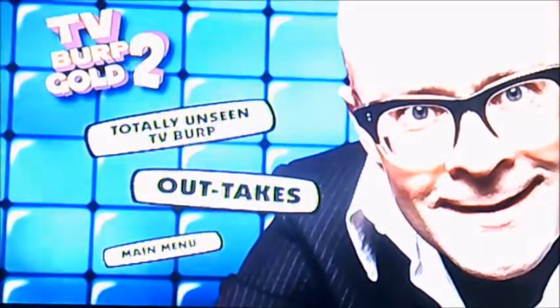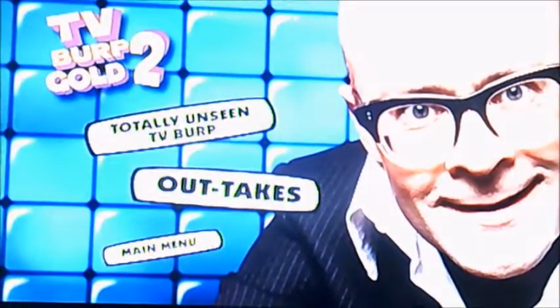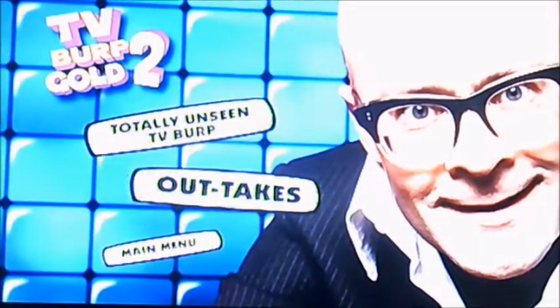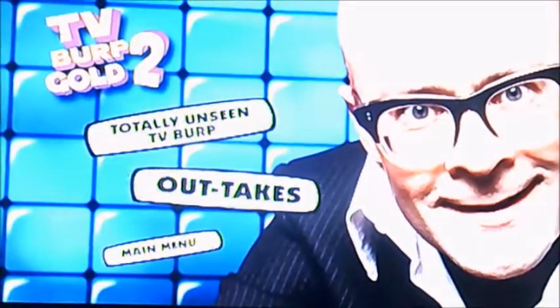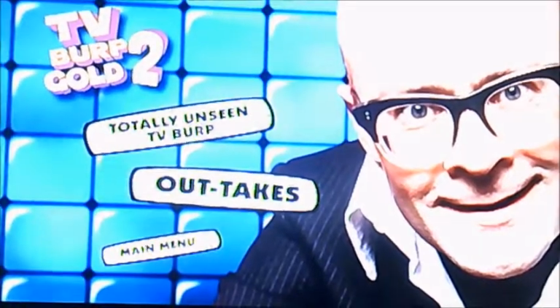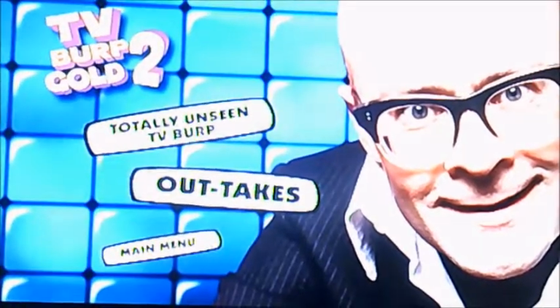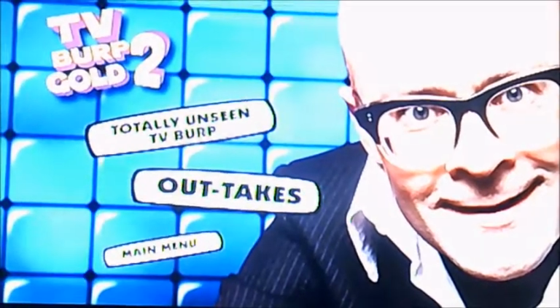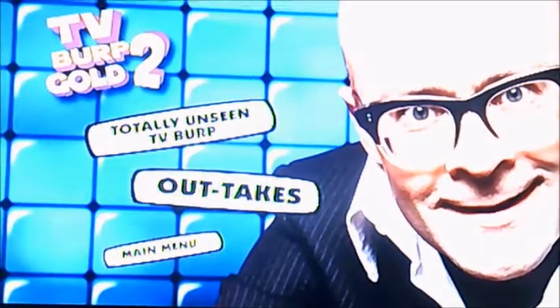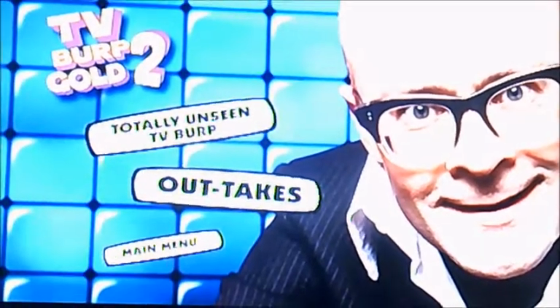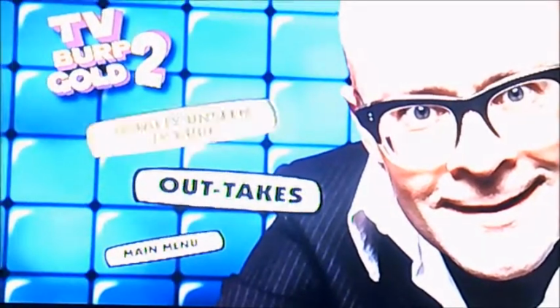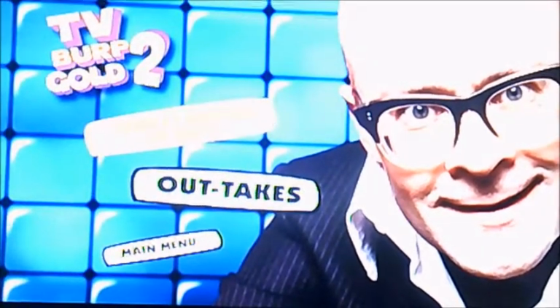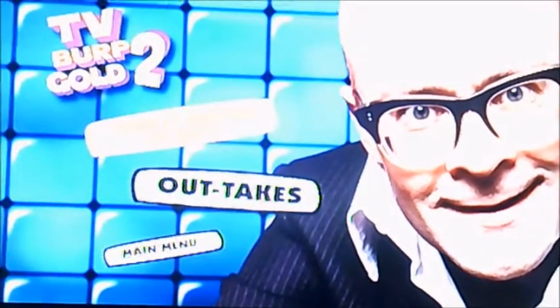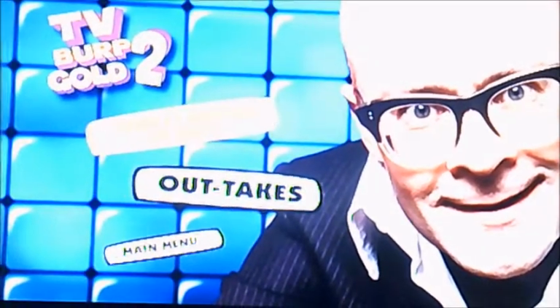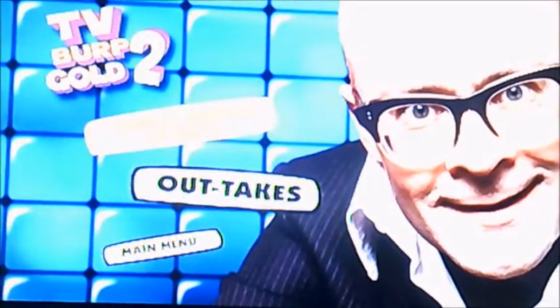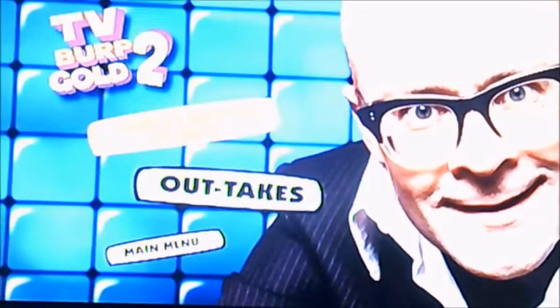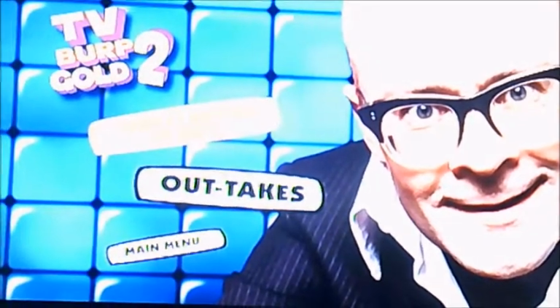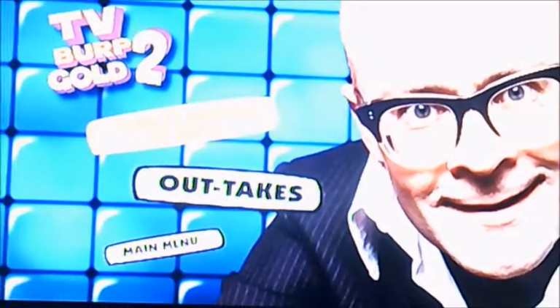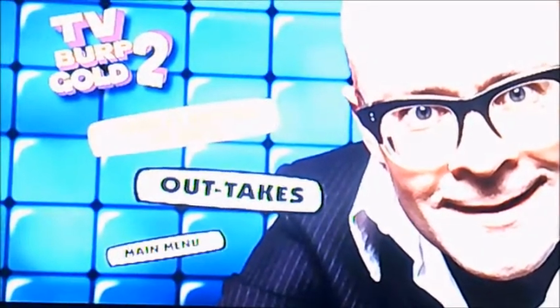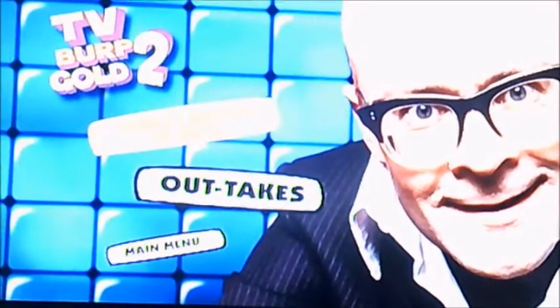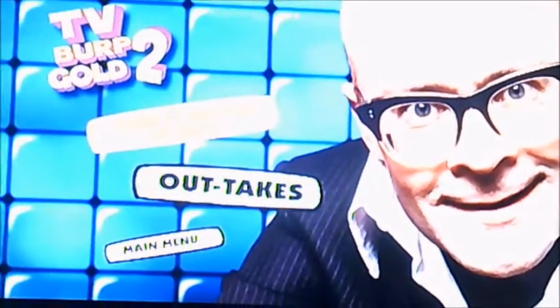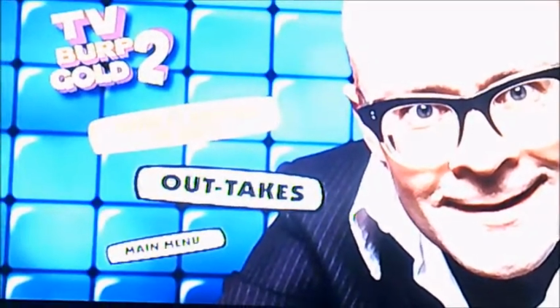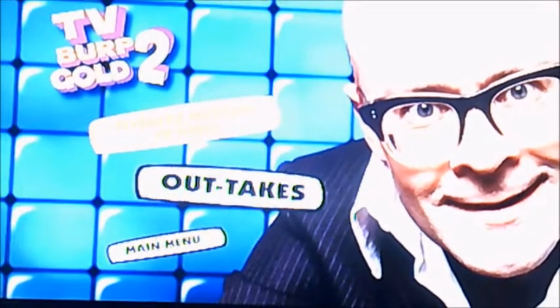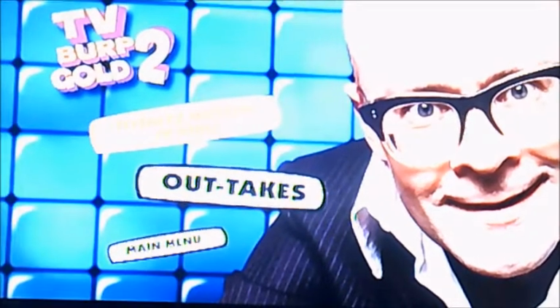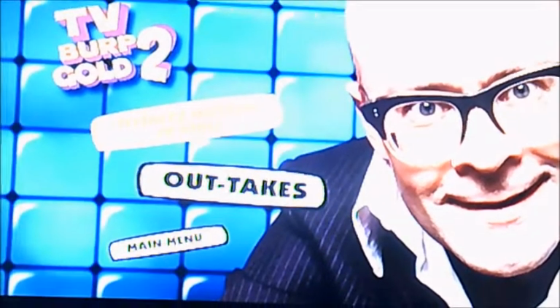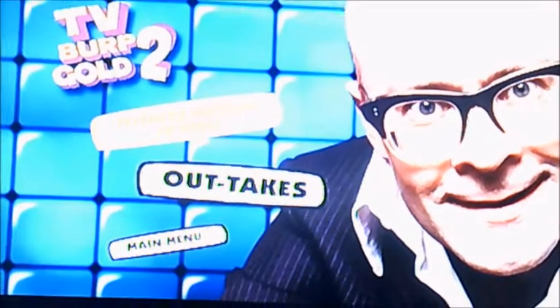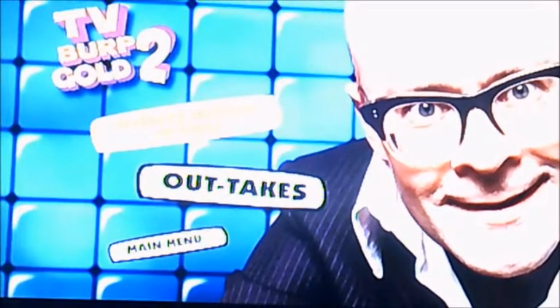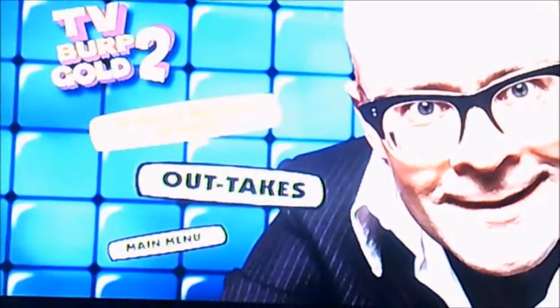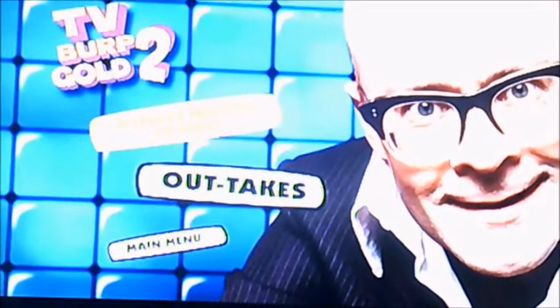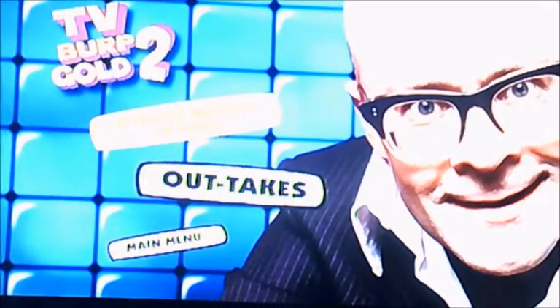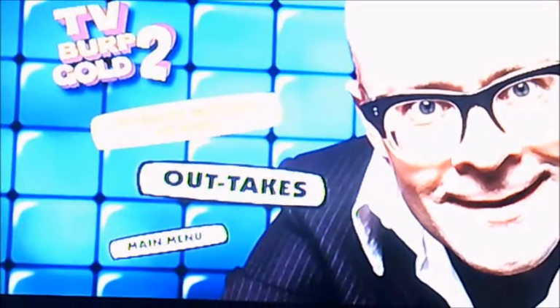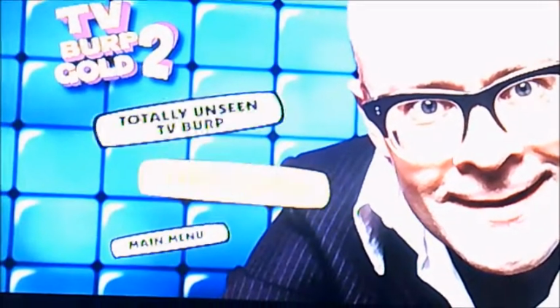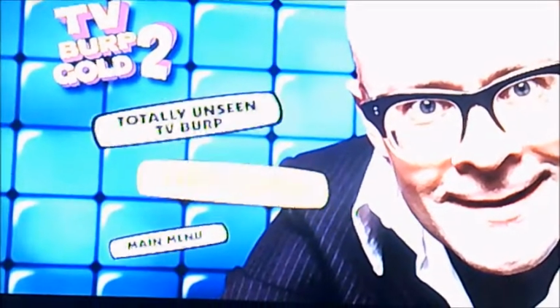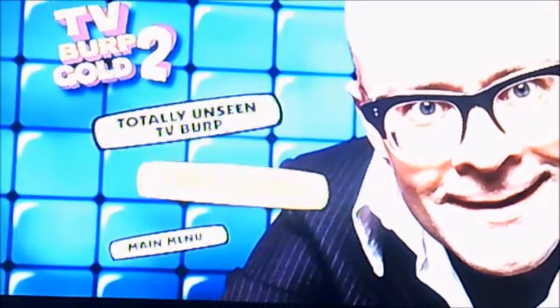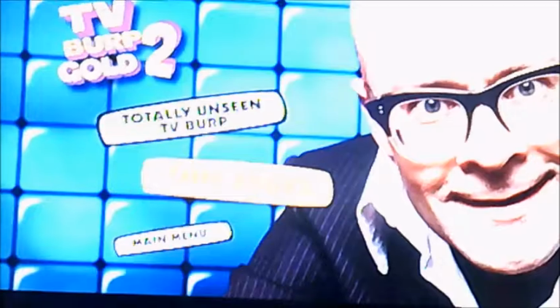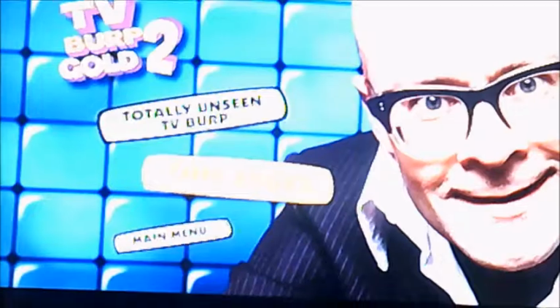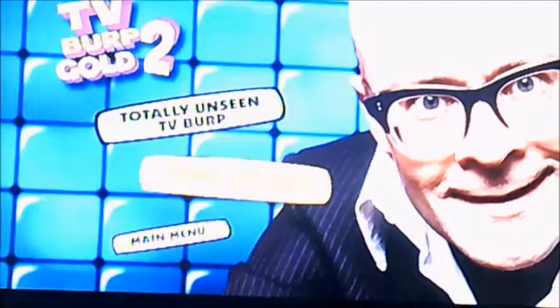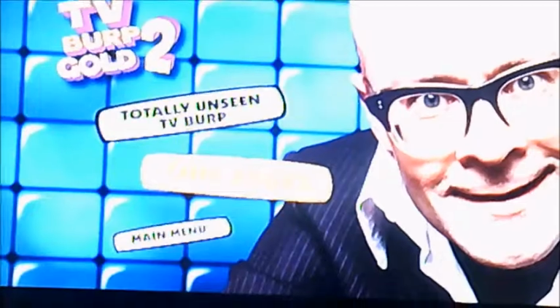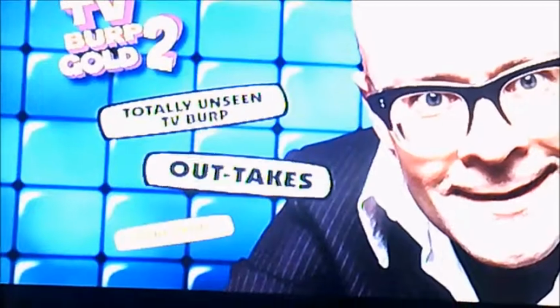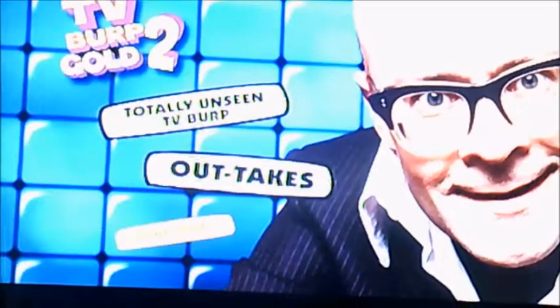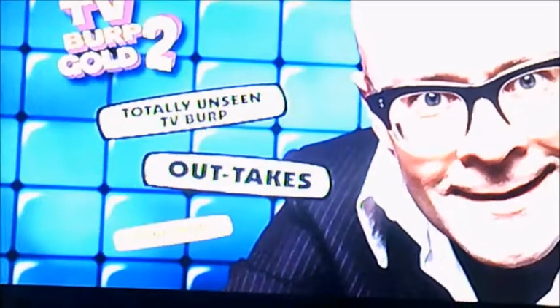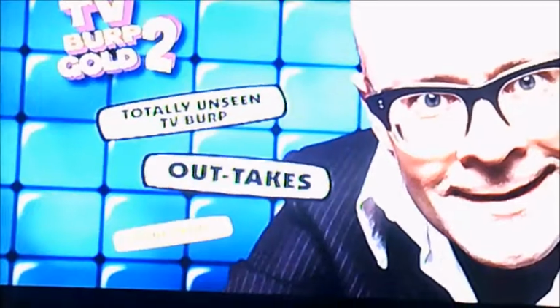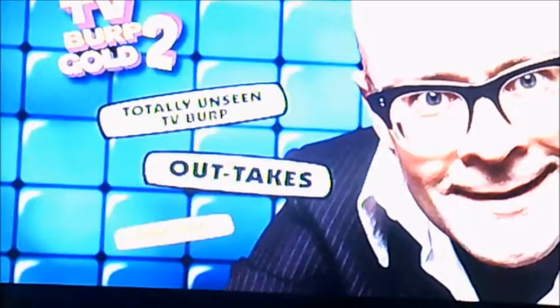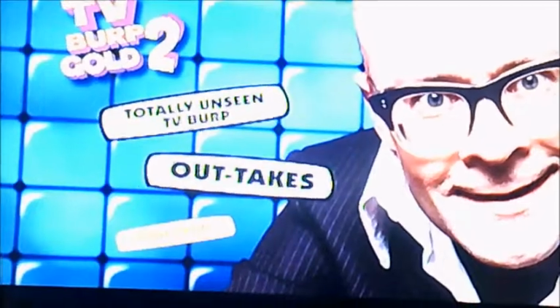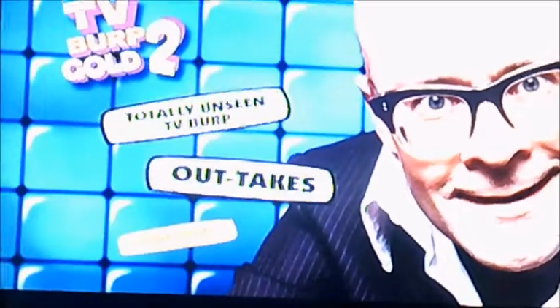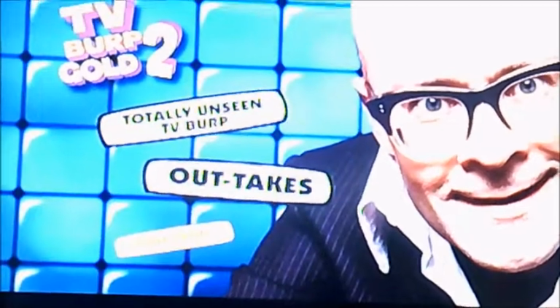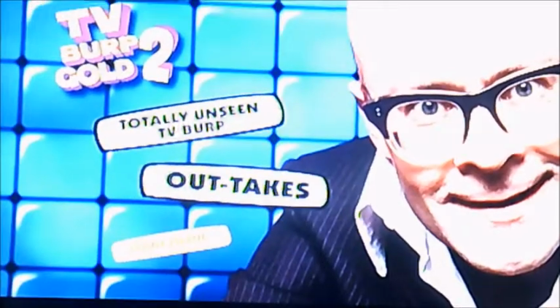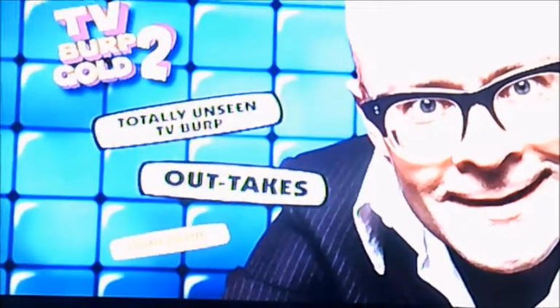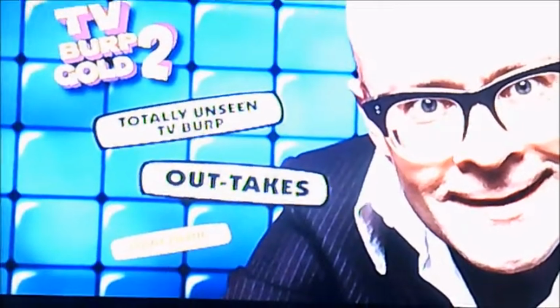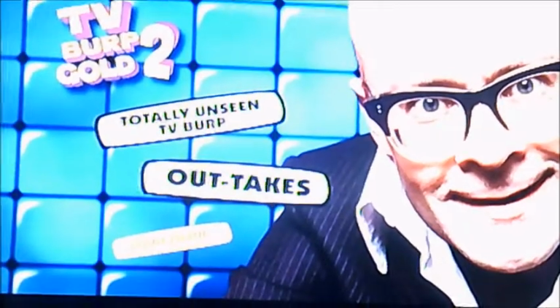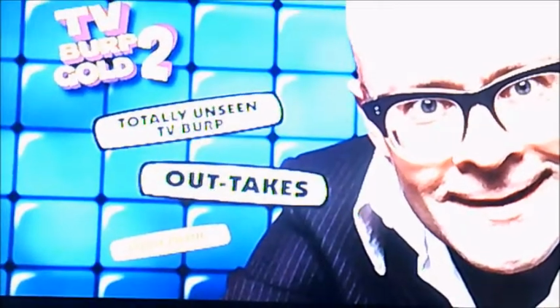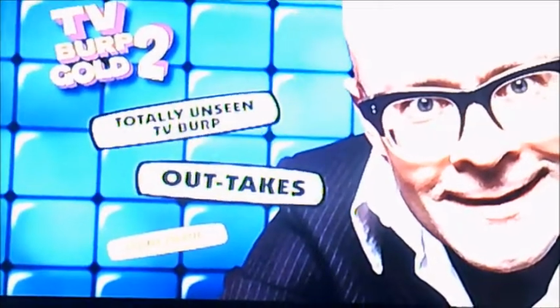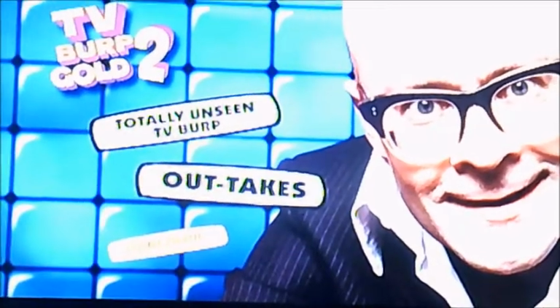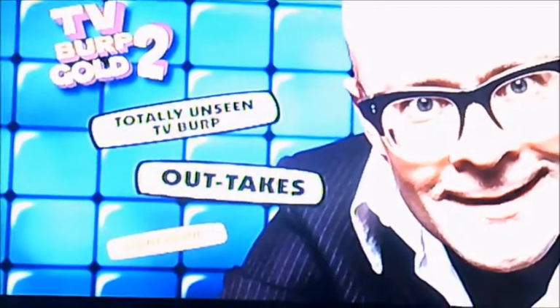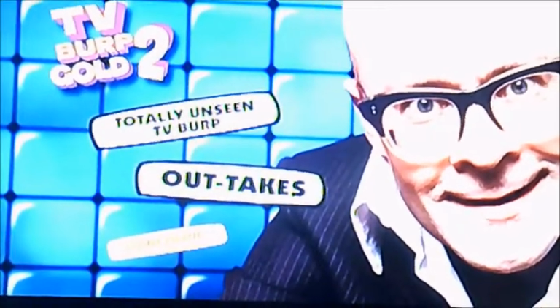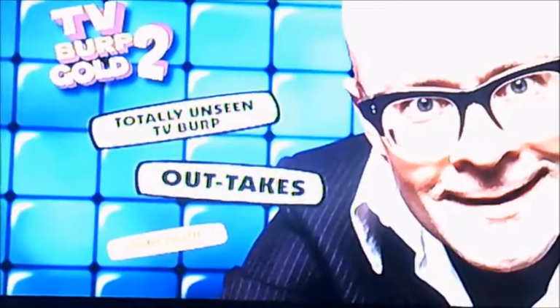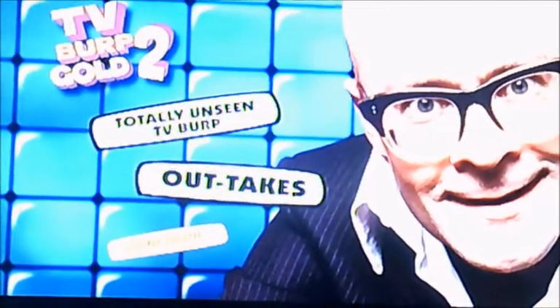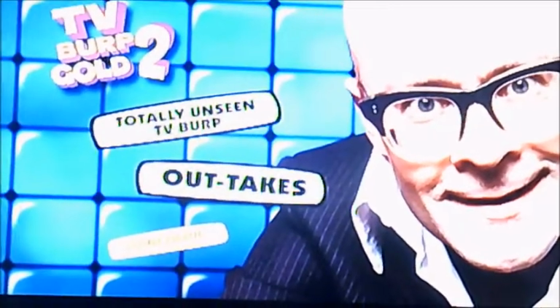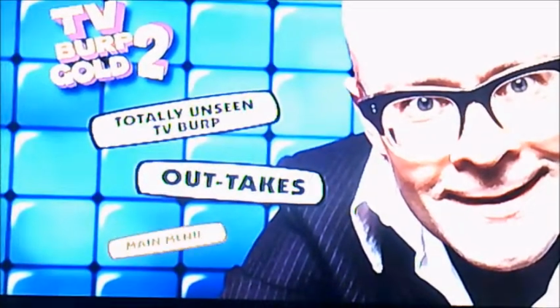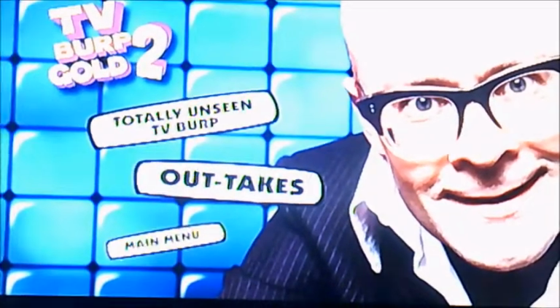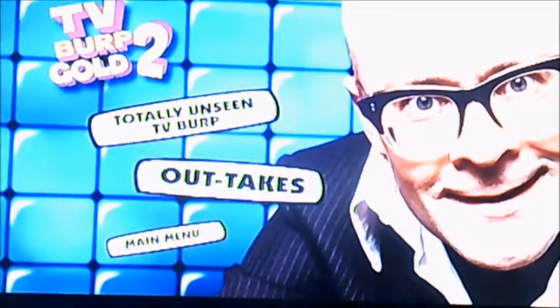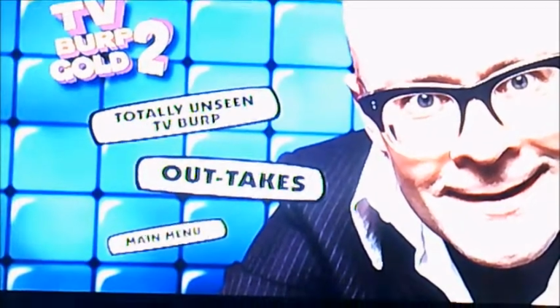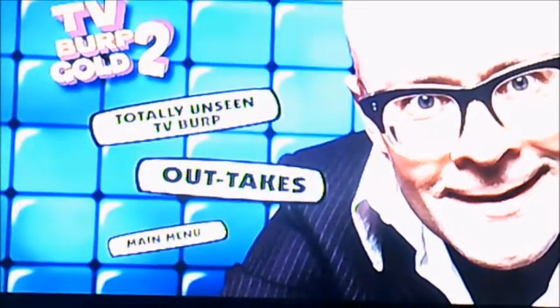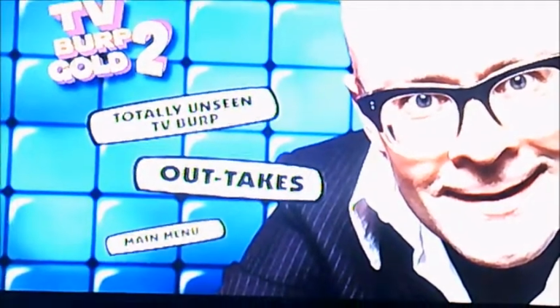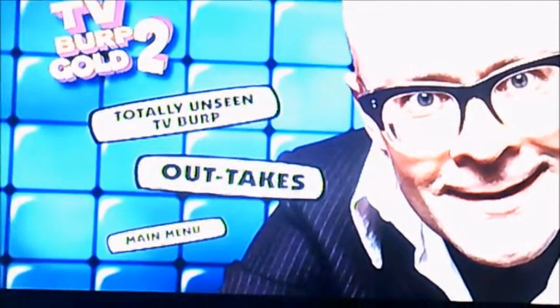So as you can see, it's got totally unseen TV Burp again, and there's outtakes, but it's only two features this time.